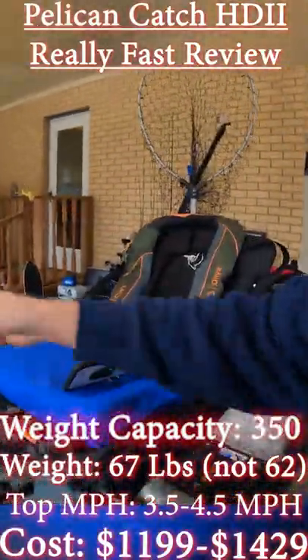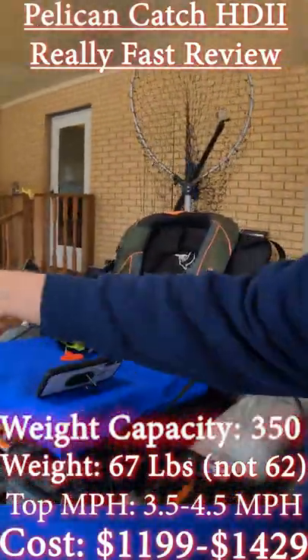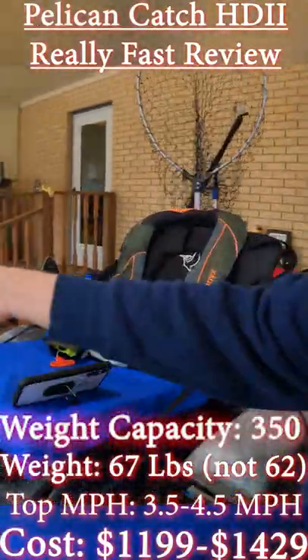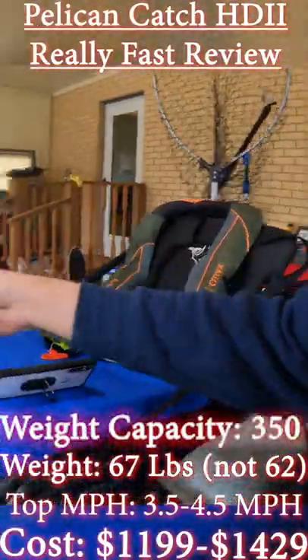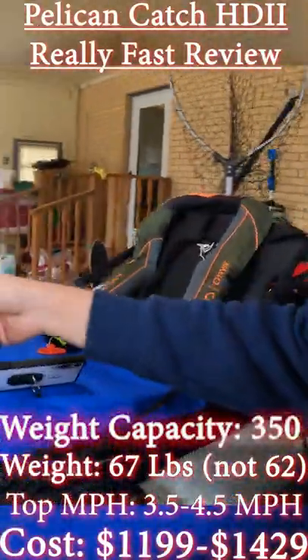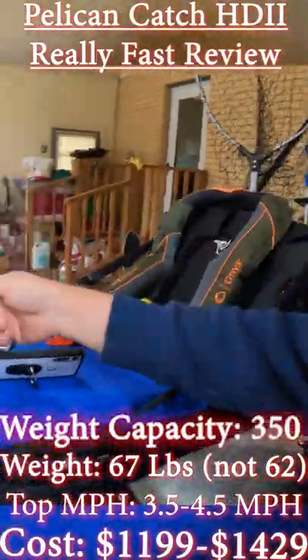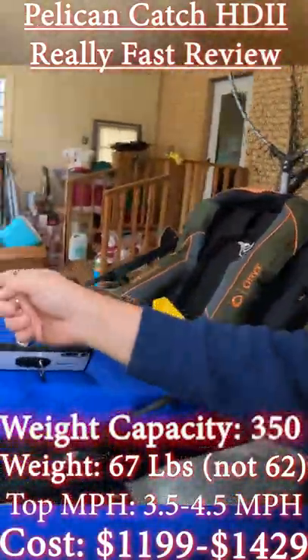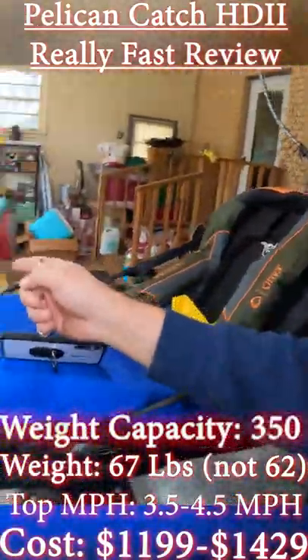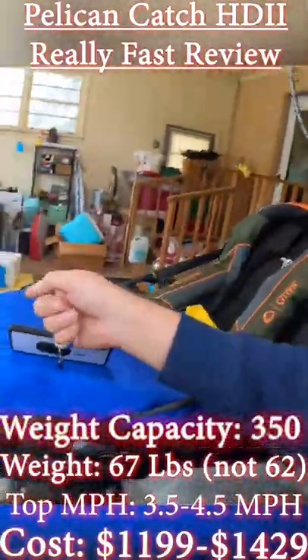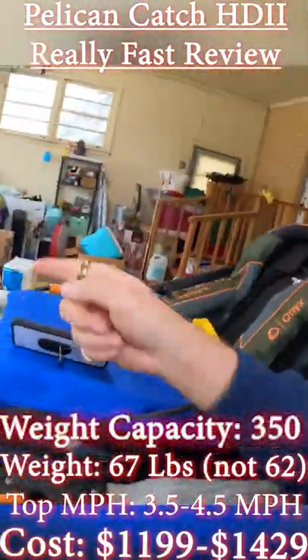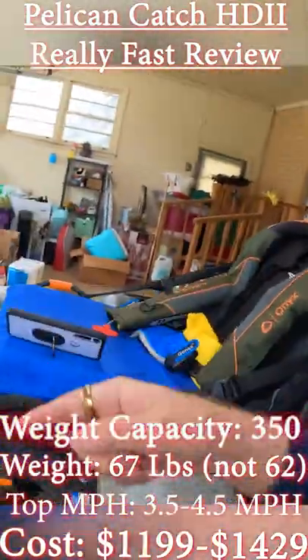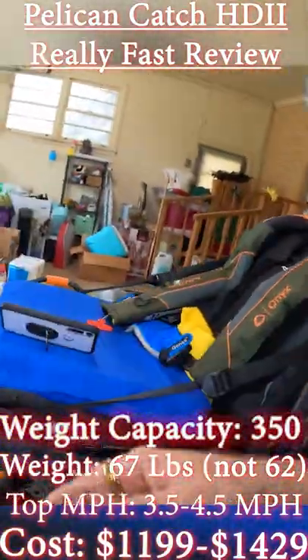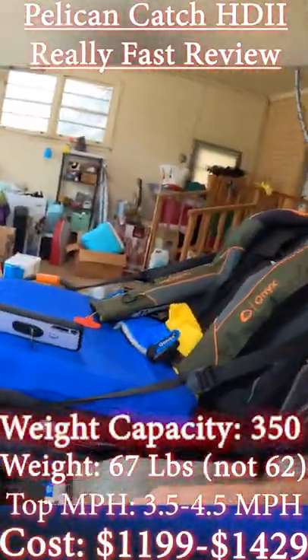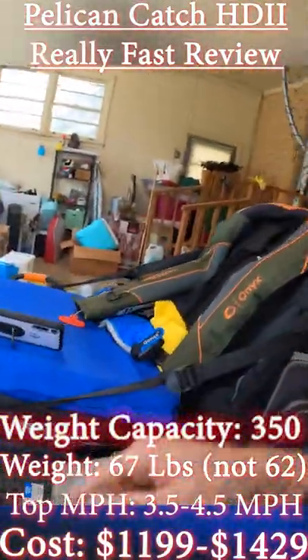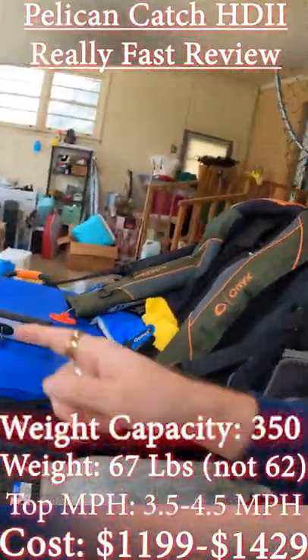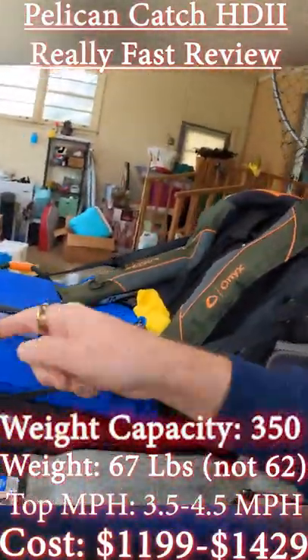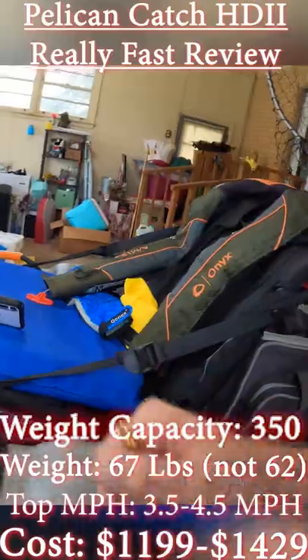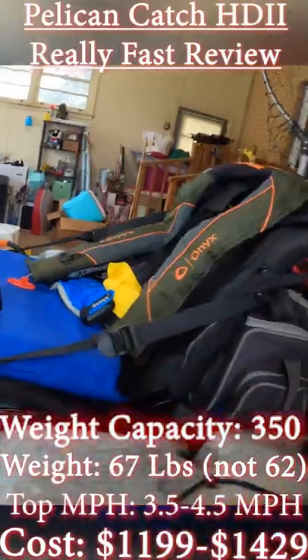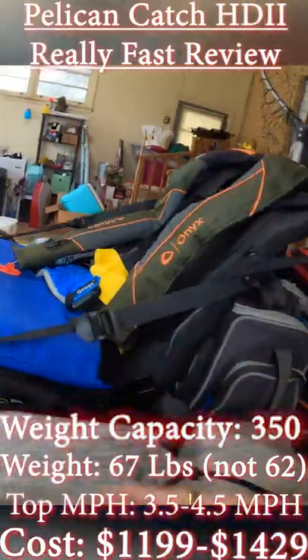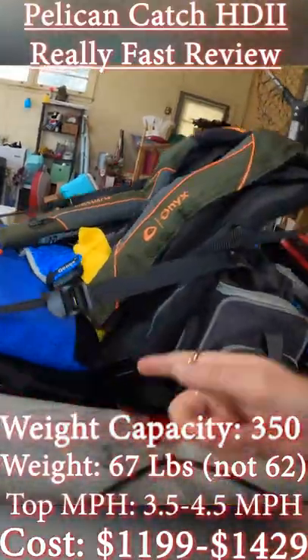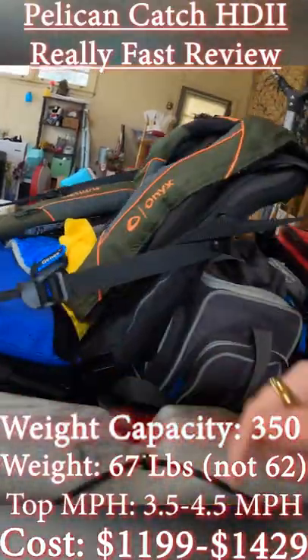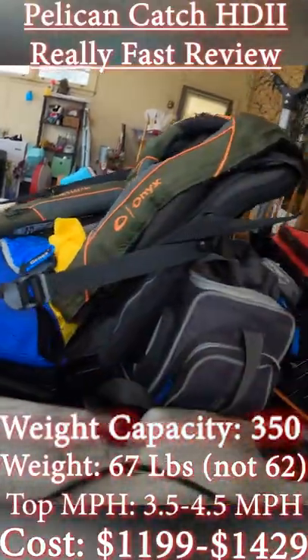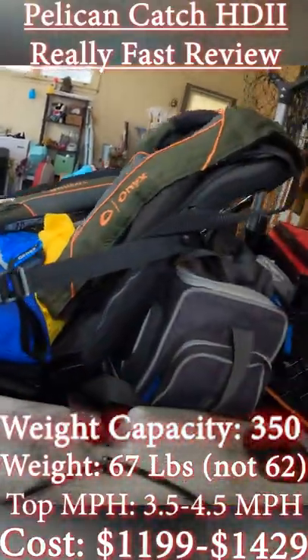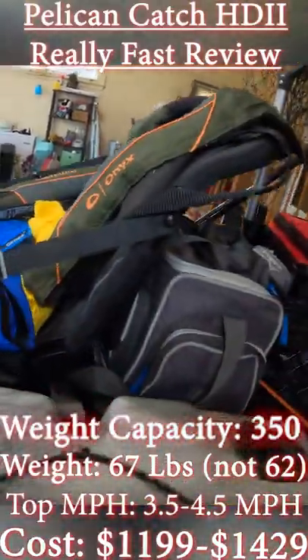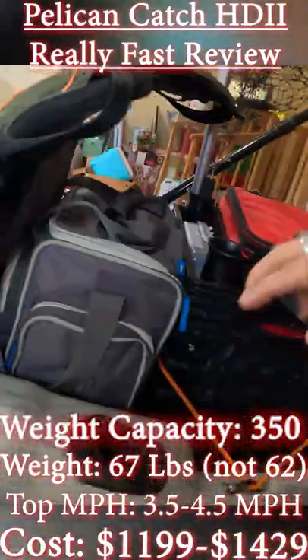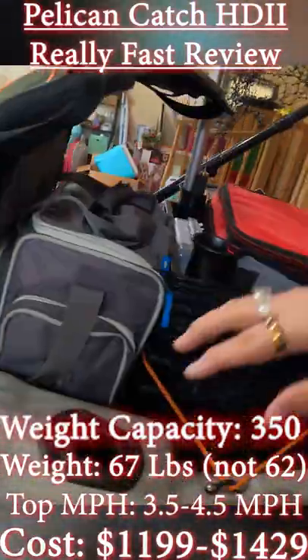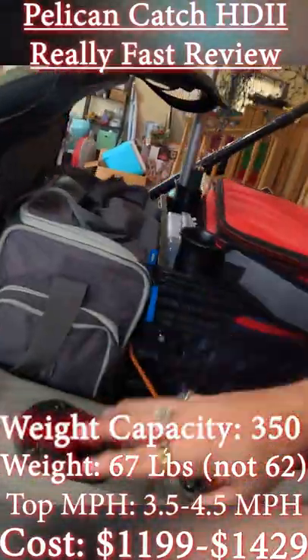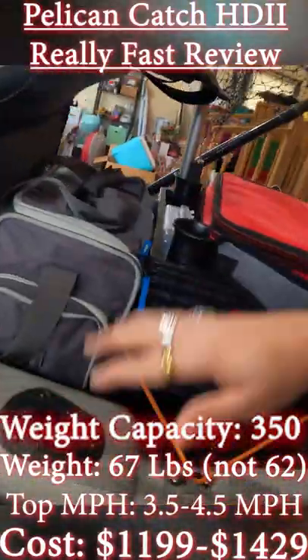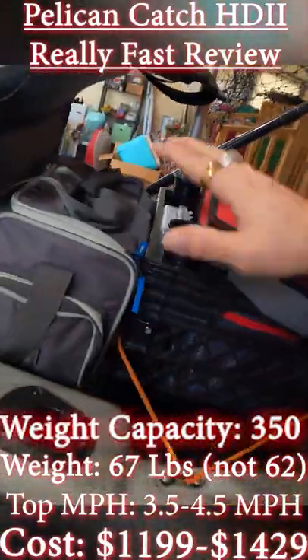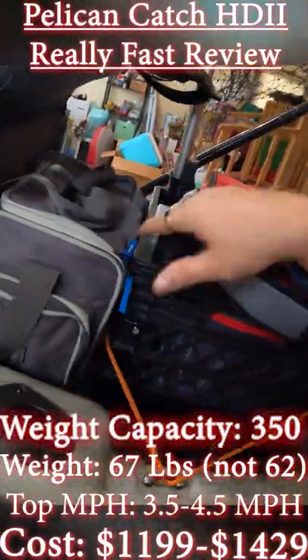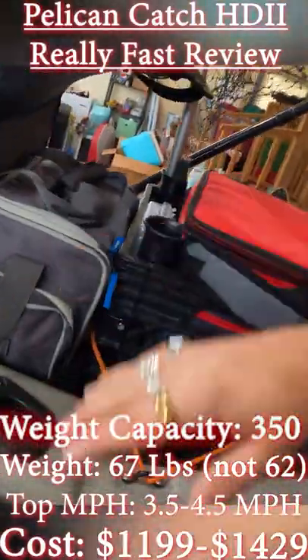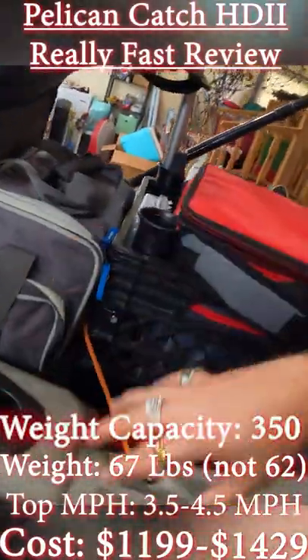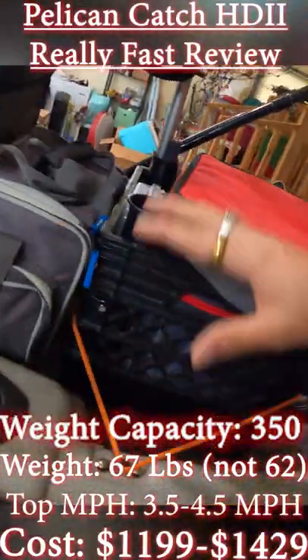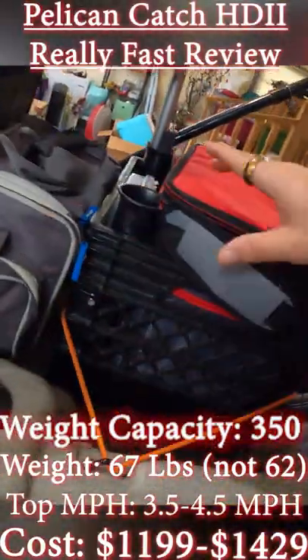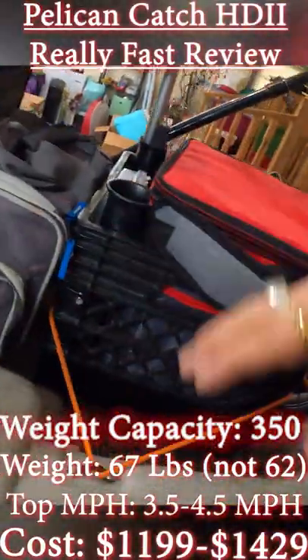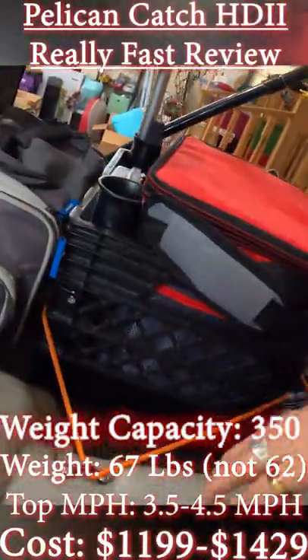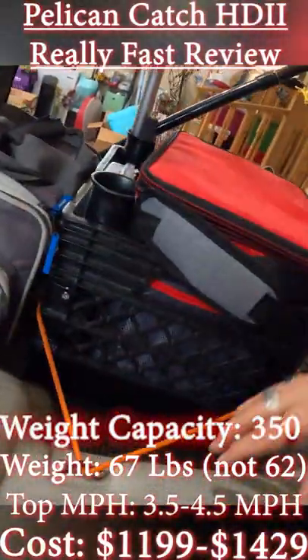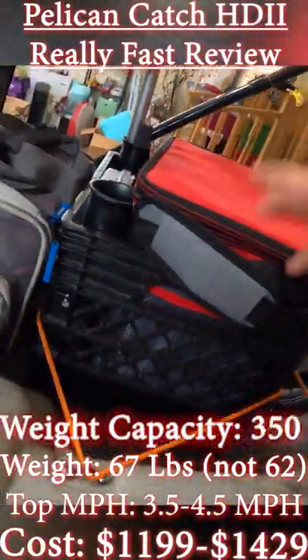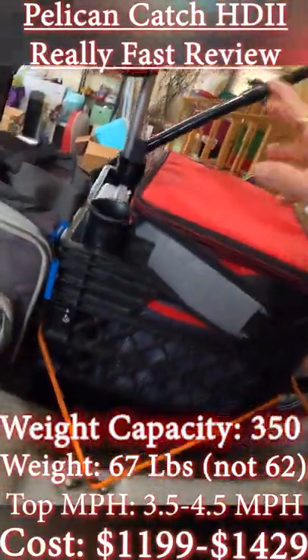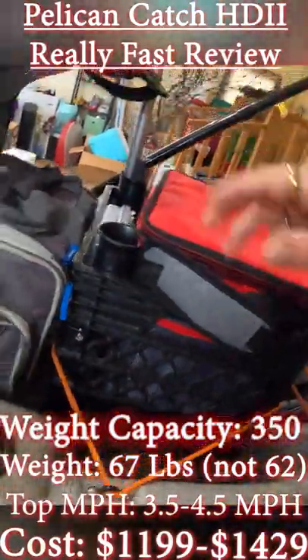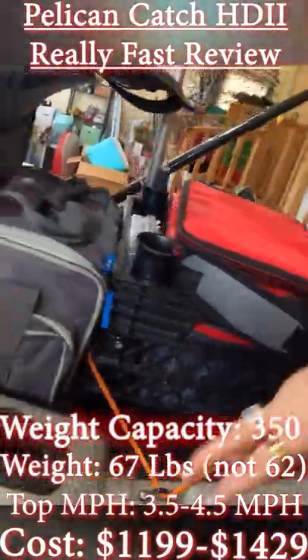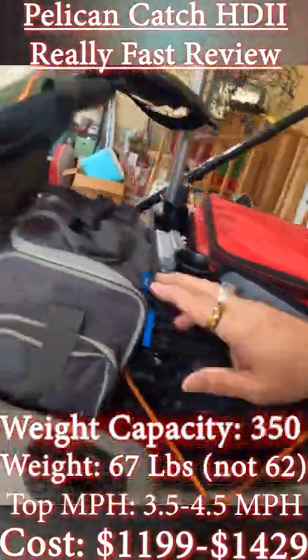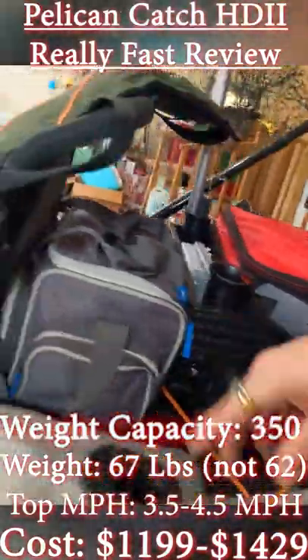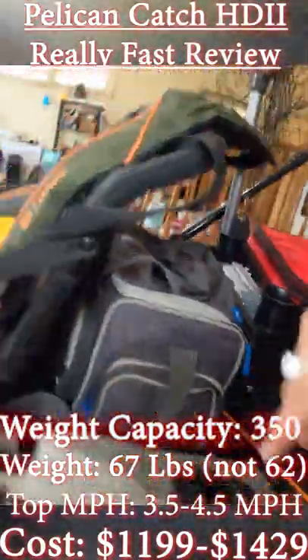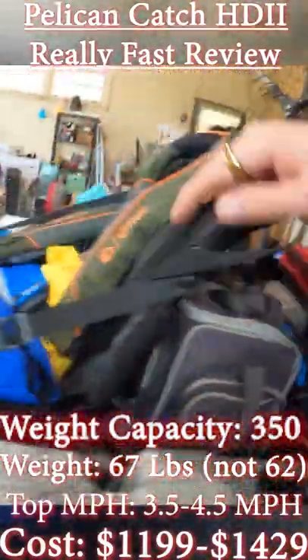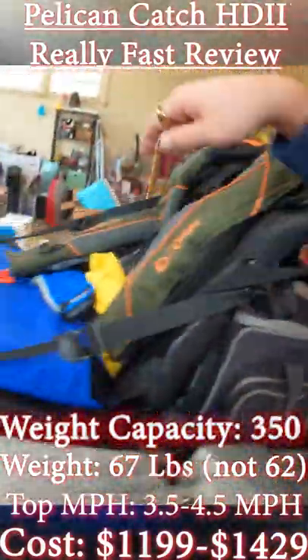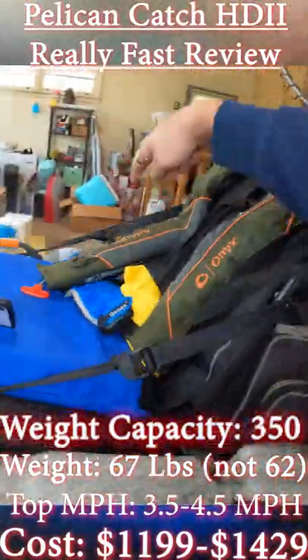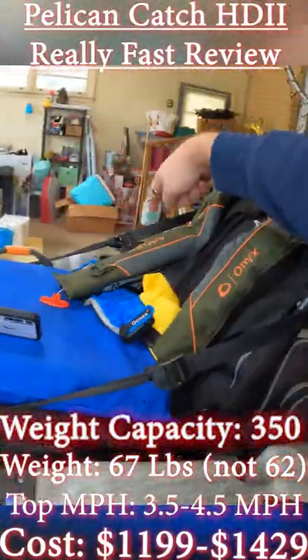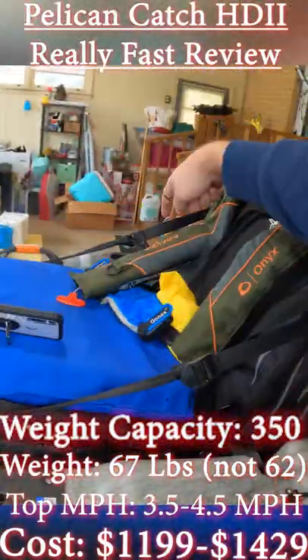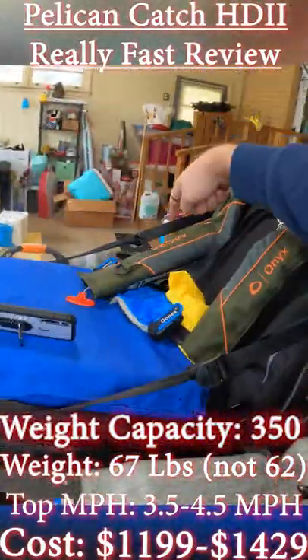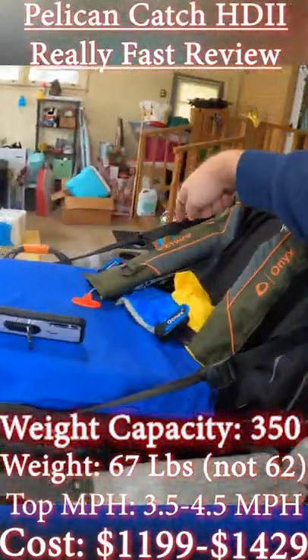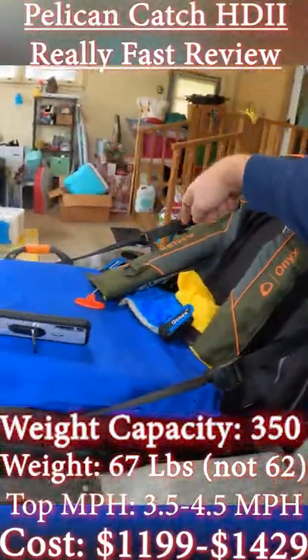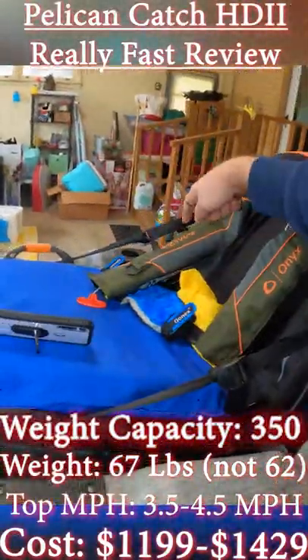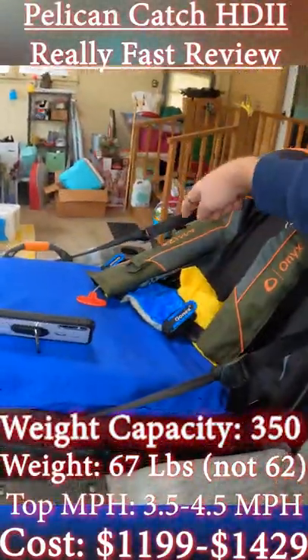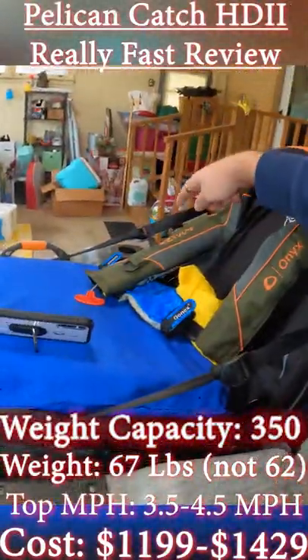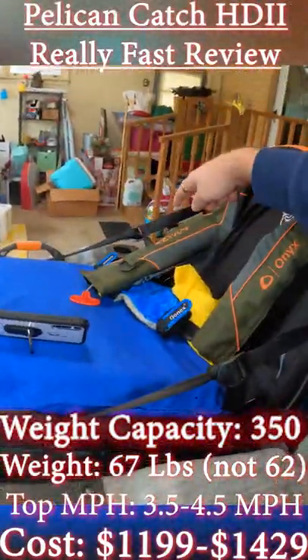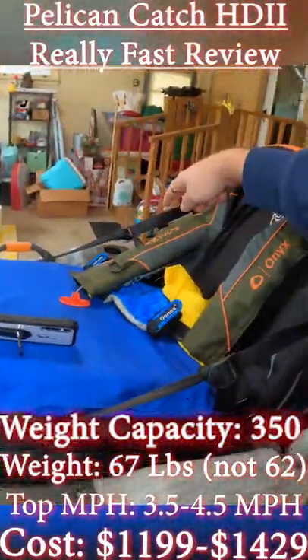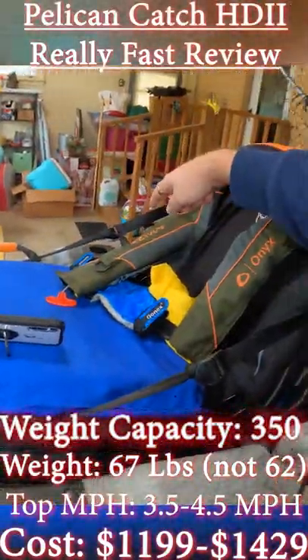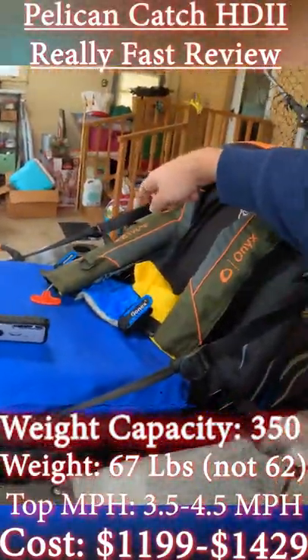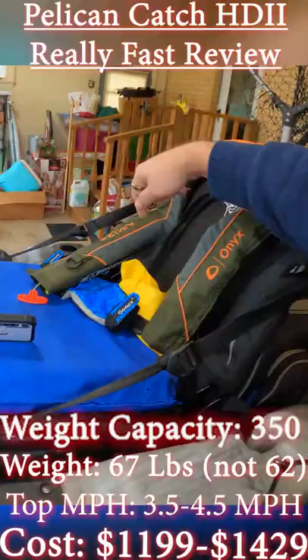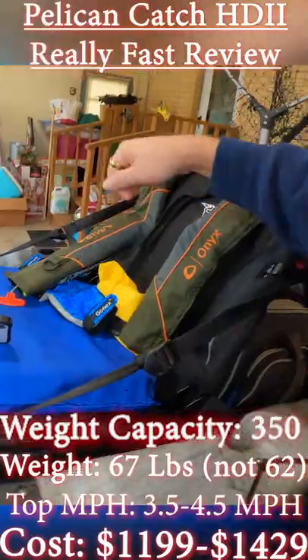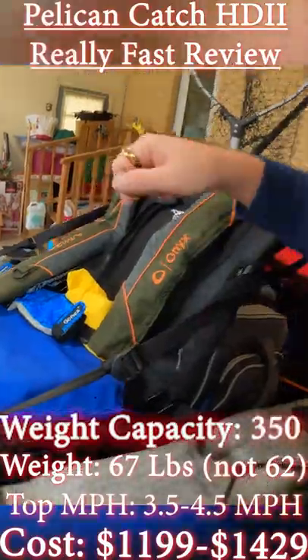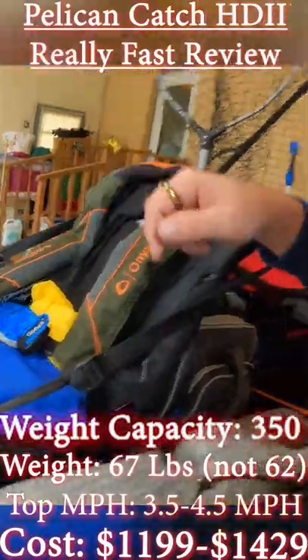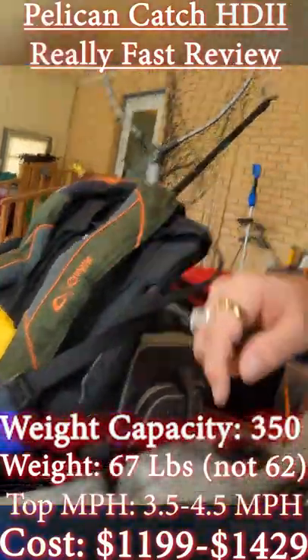The fish finder mount is really easy with the Scotty mounts. I do wish I had a transducer mount. These rod holders are pretty good — I like having three of them. That one's great for a trolling motor, but it's pretty useless for everything else.